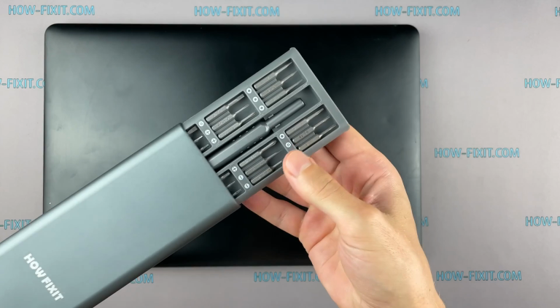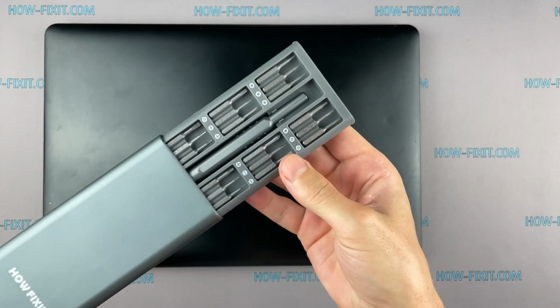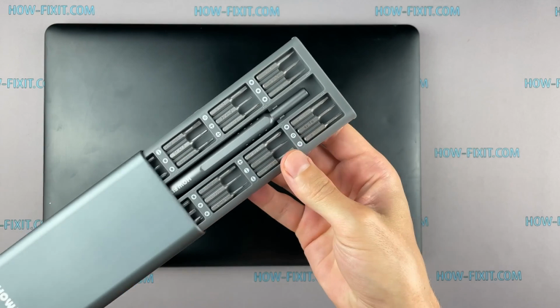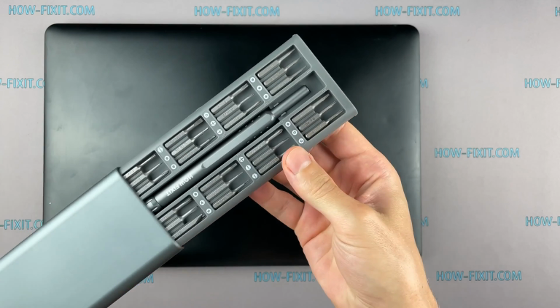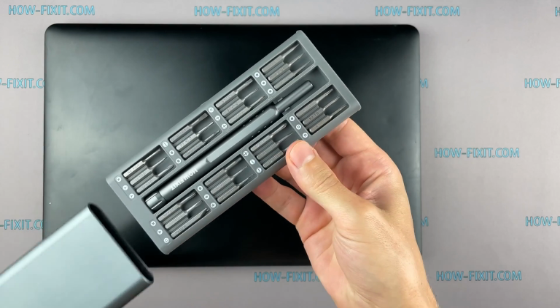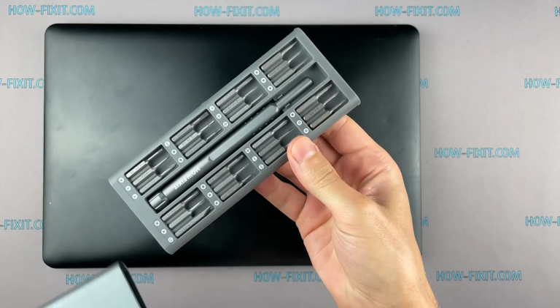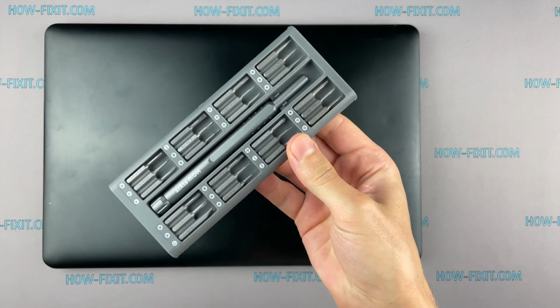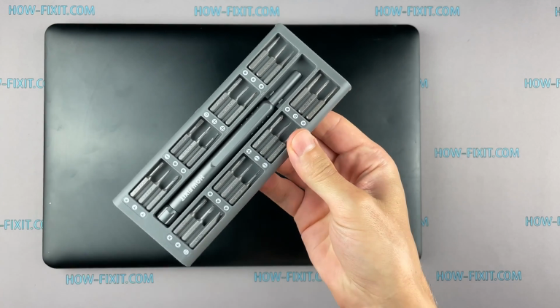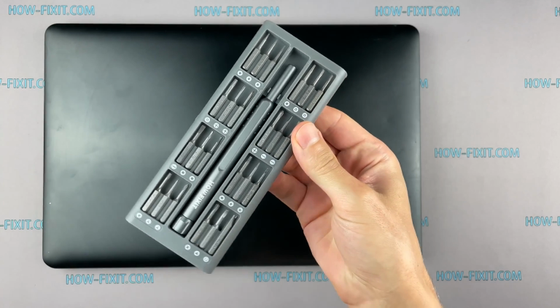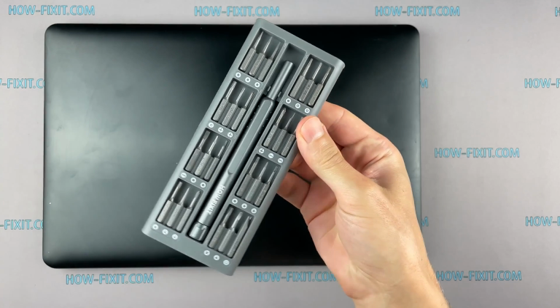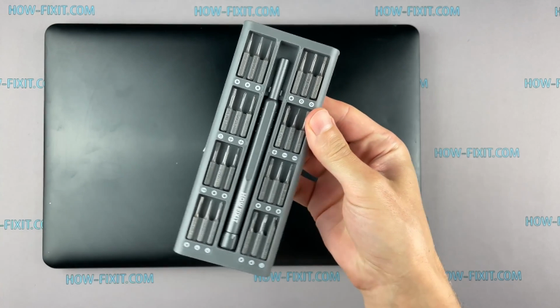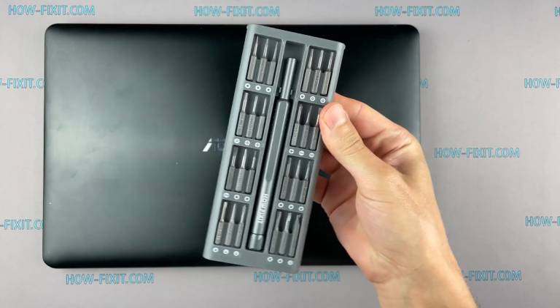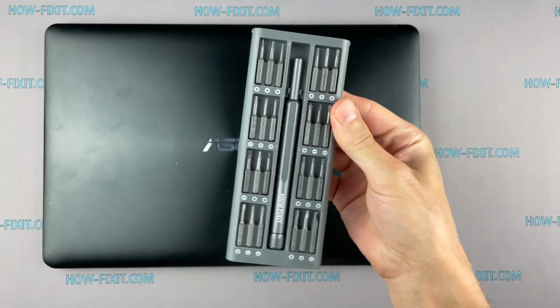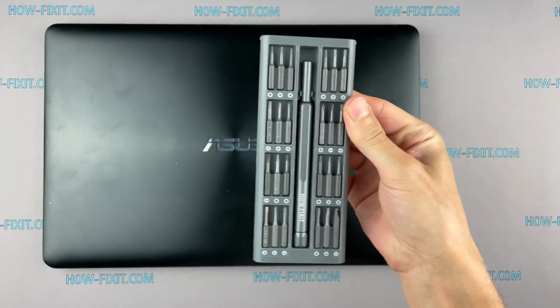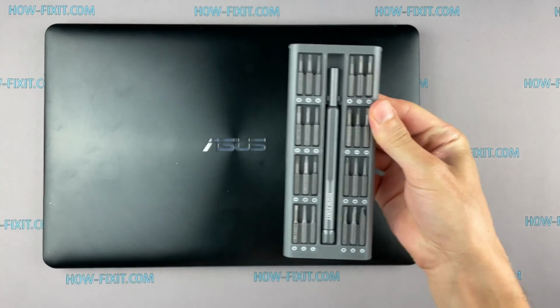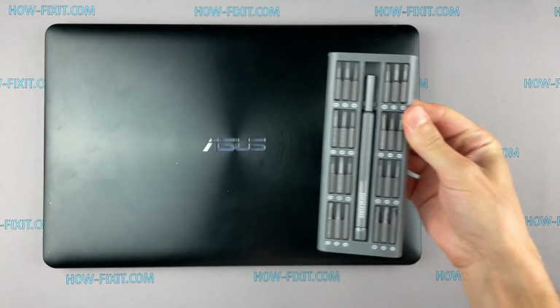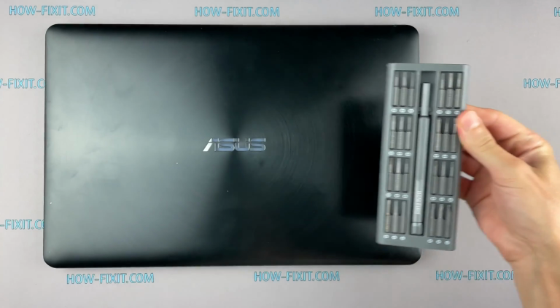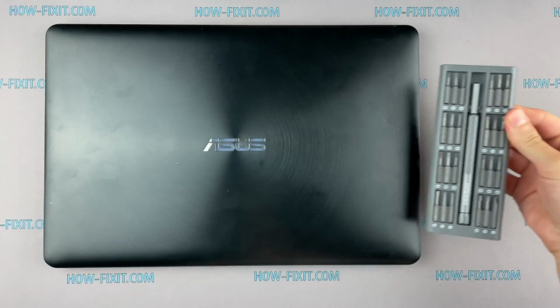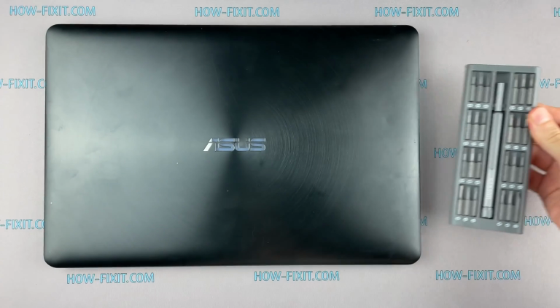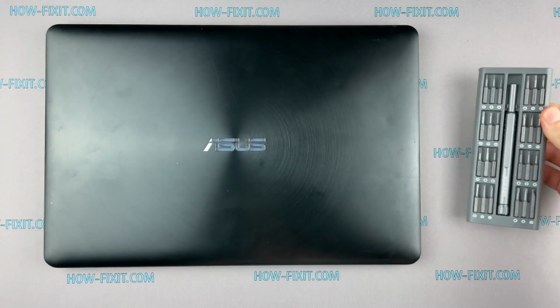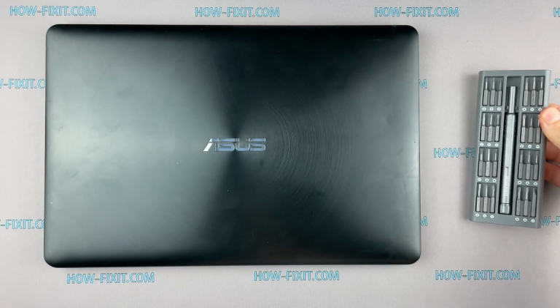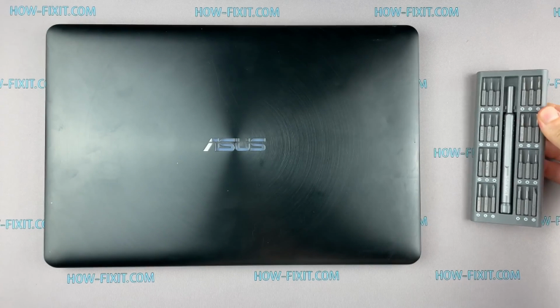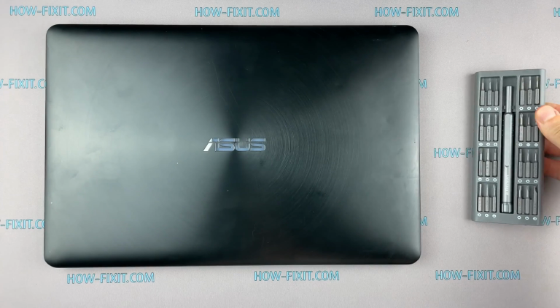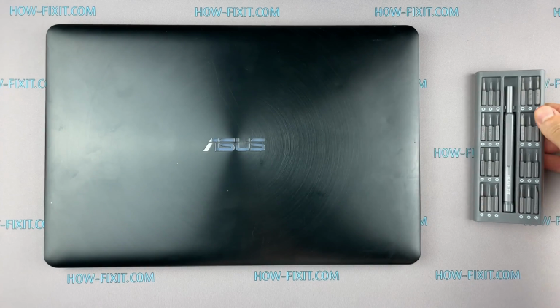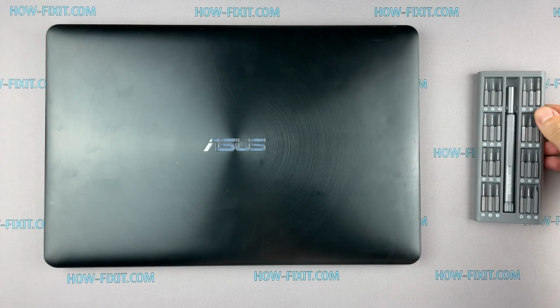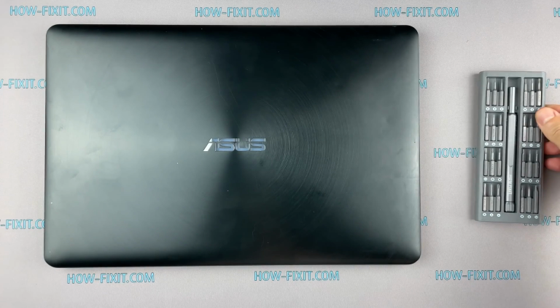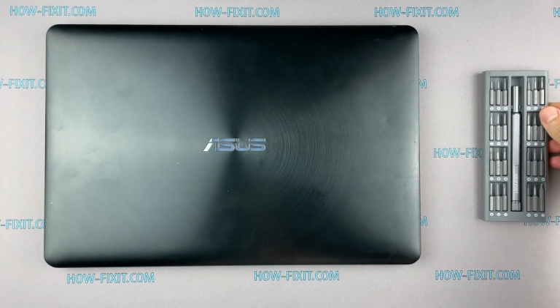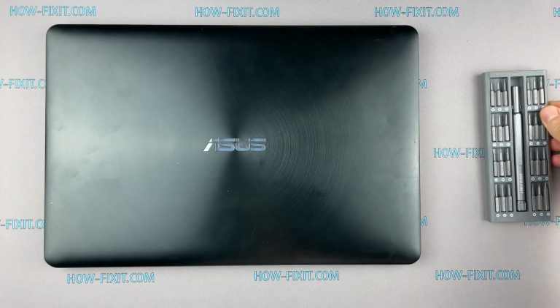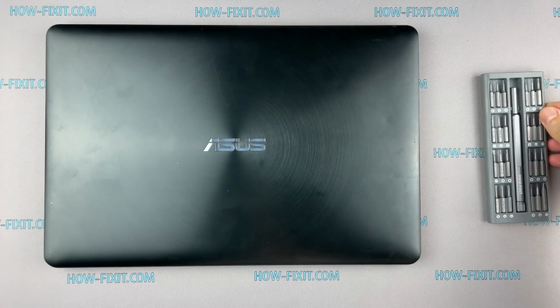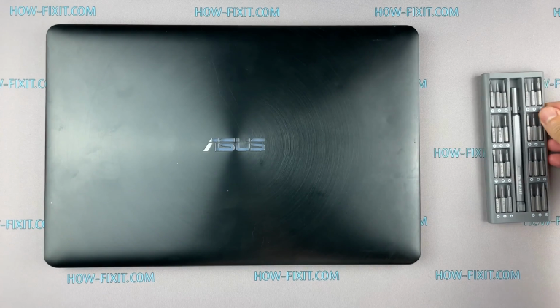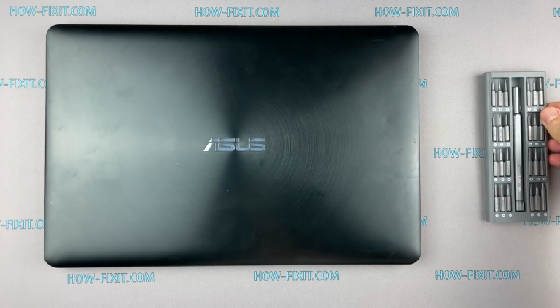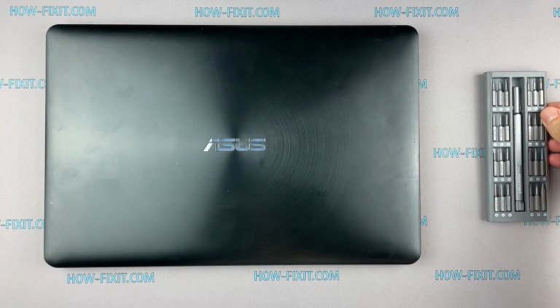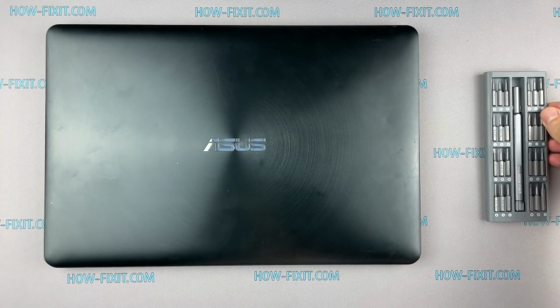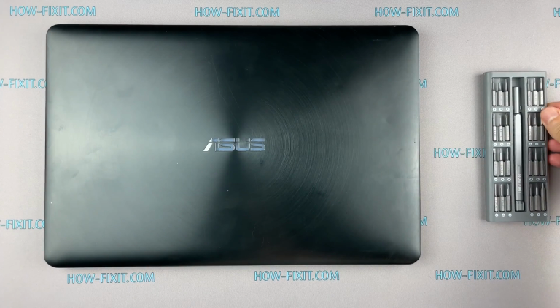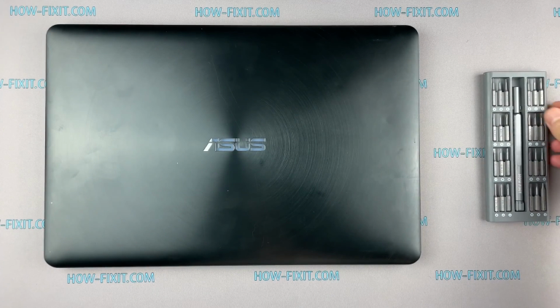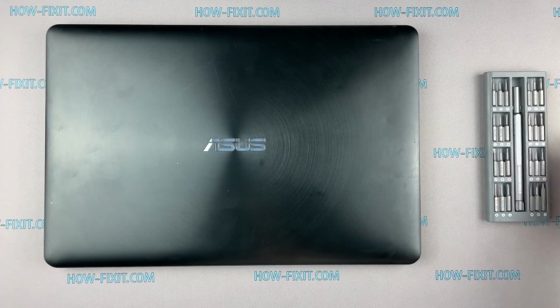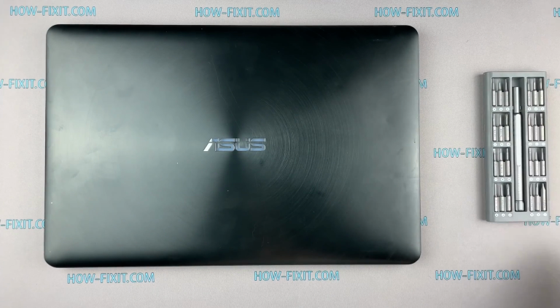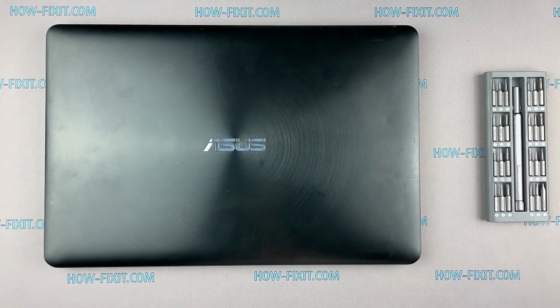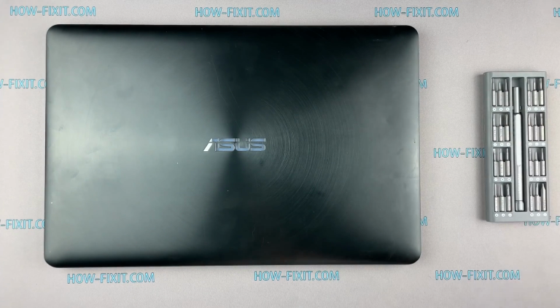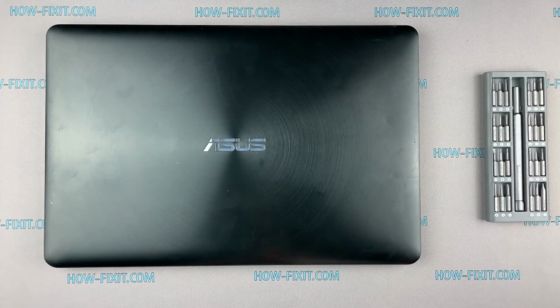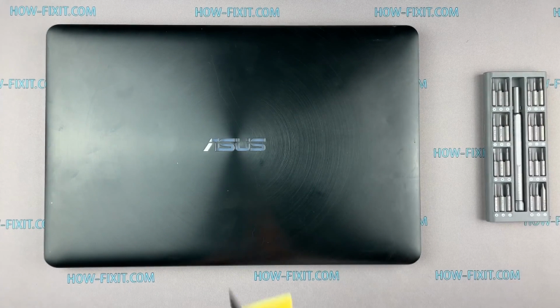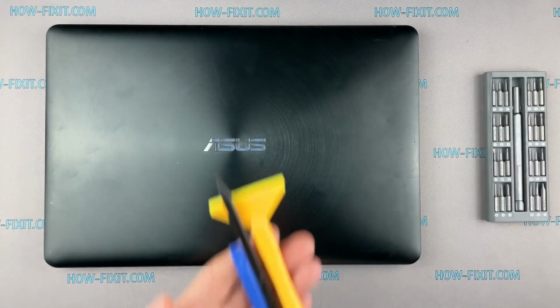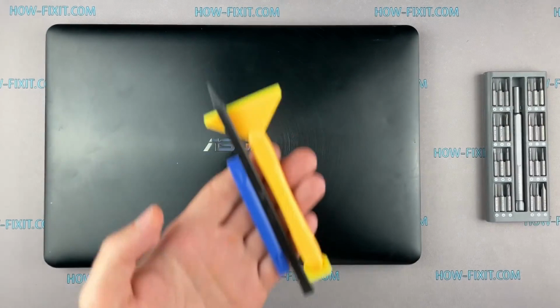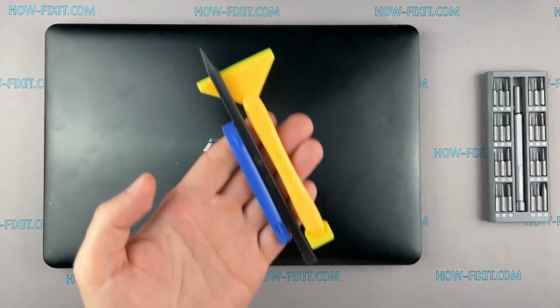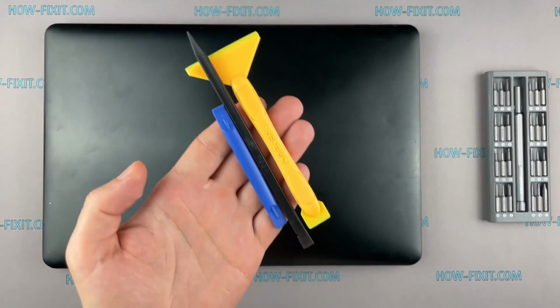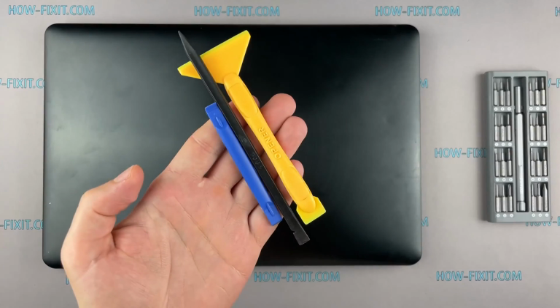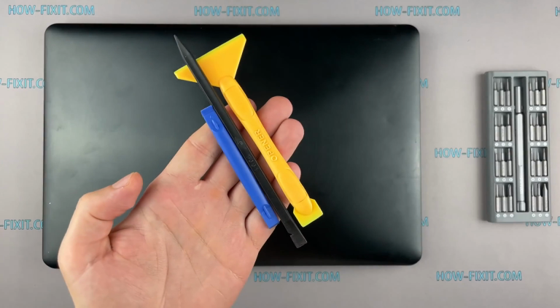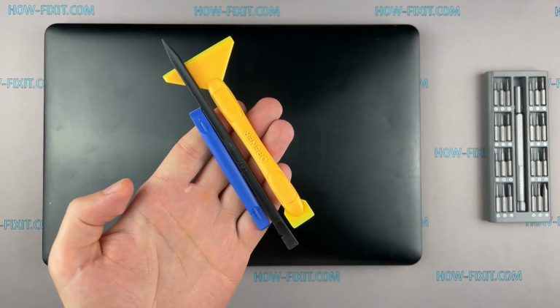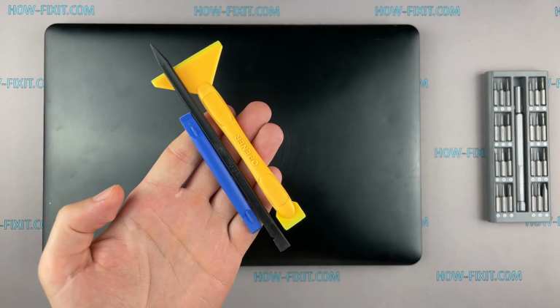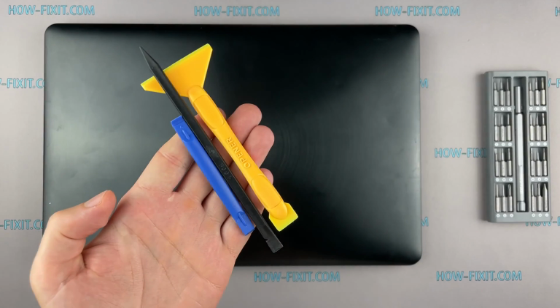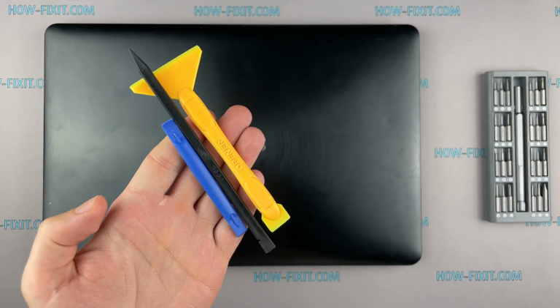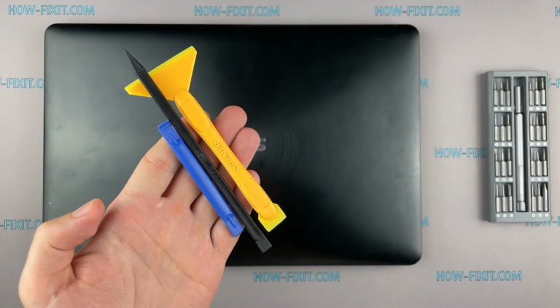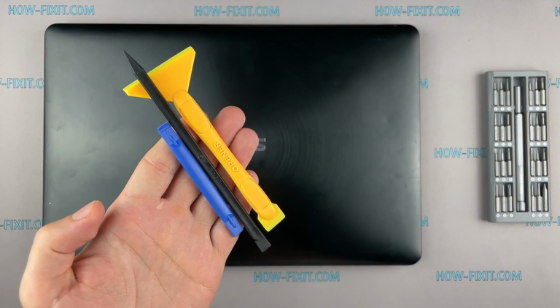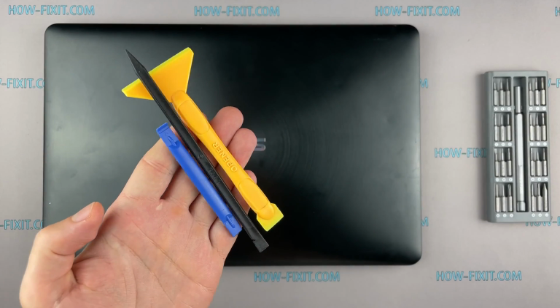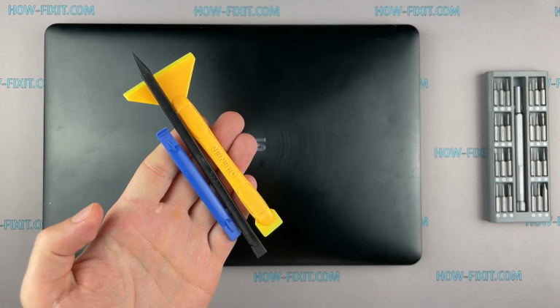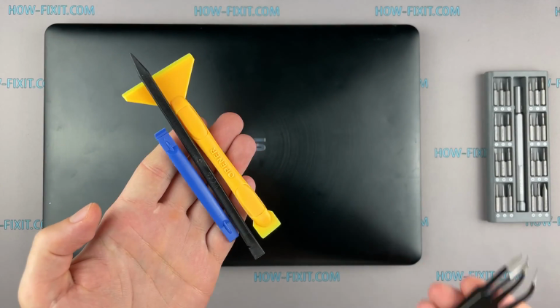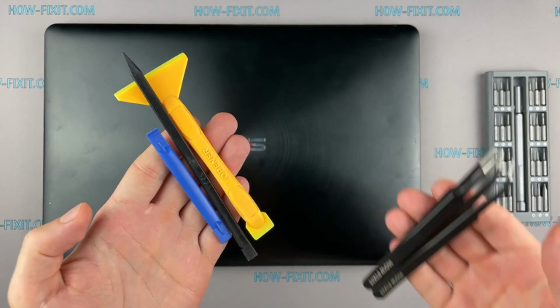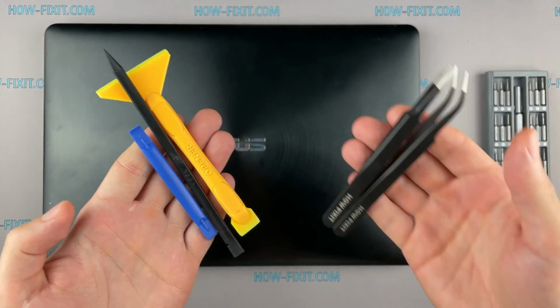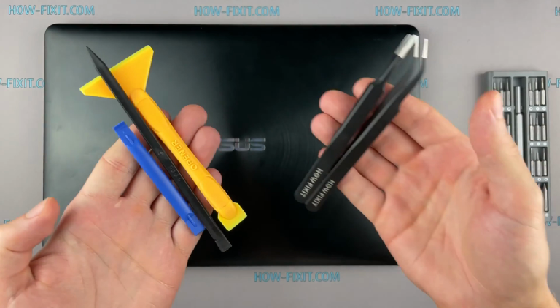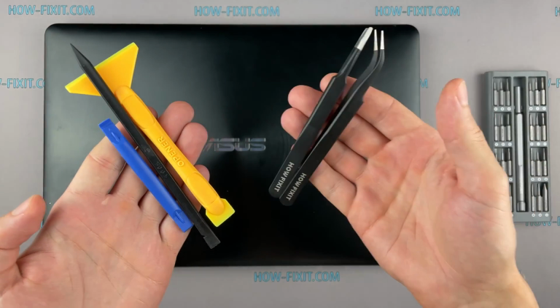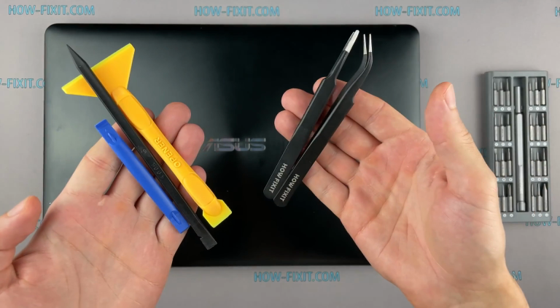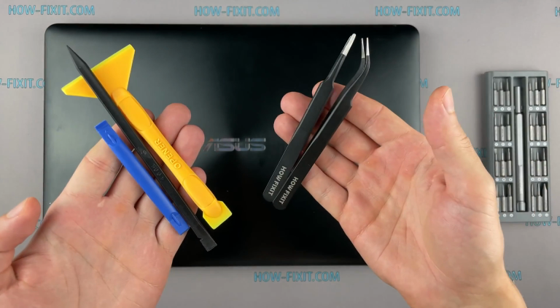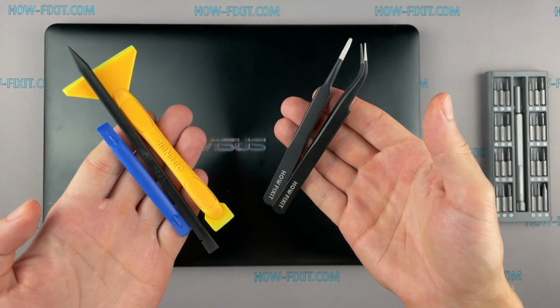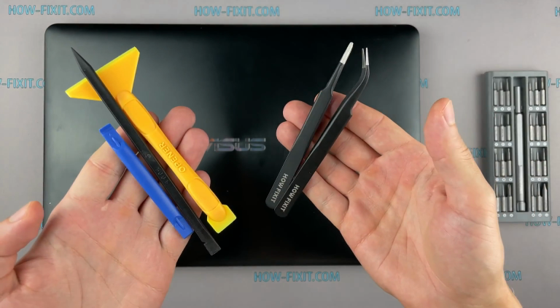To disassemble you will need the following tools: a Philips 1 screwdriver, a Torx T5 screwdriver, a plastic tool, and tweezers.